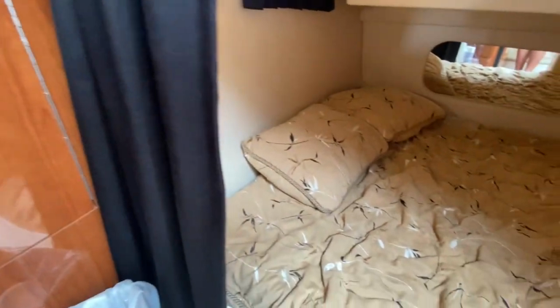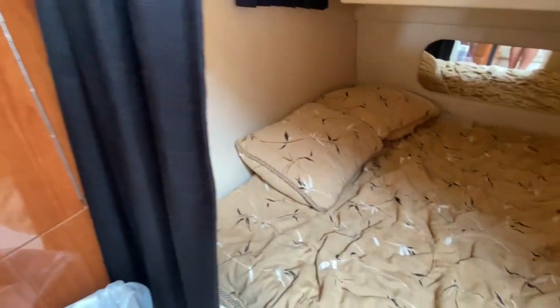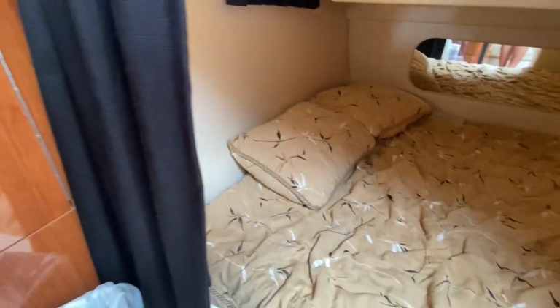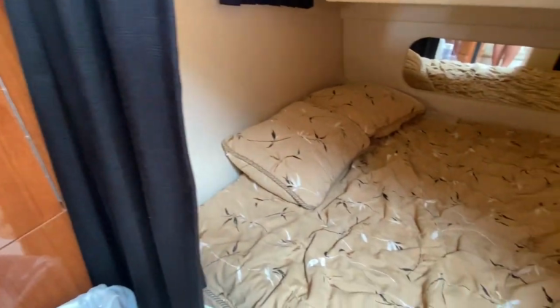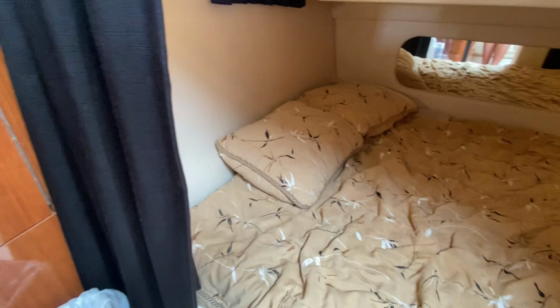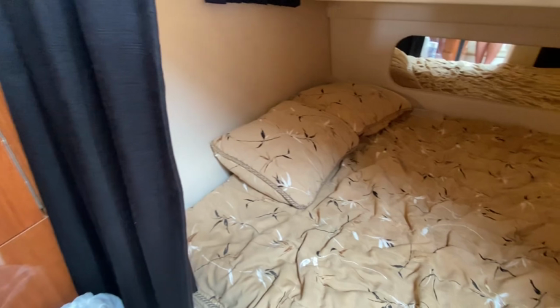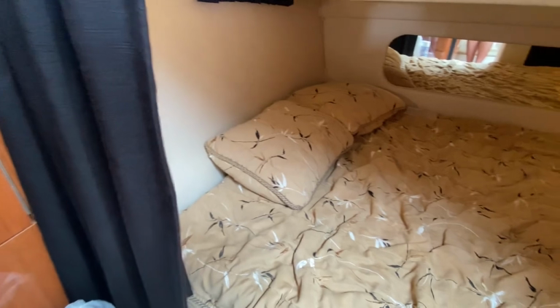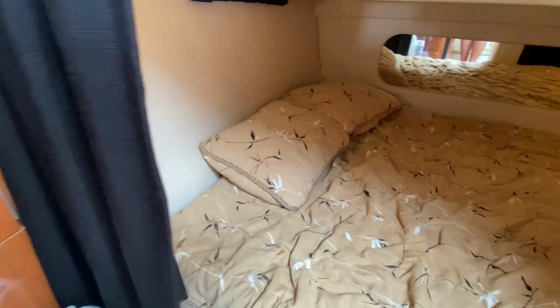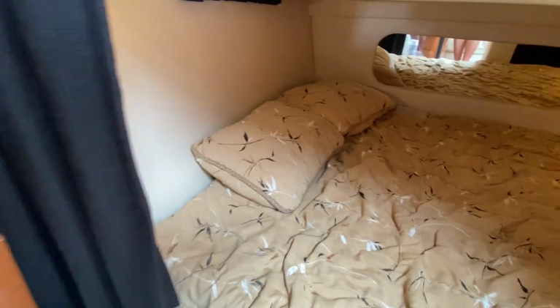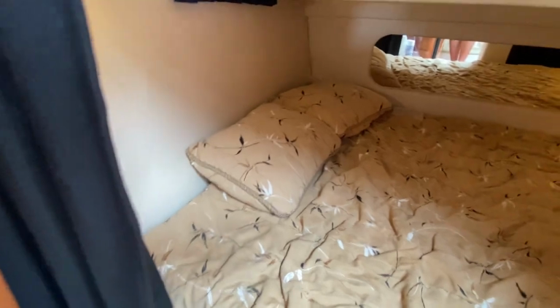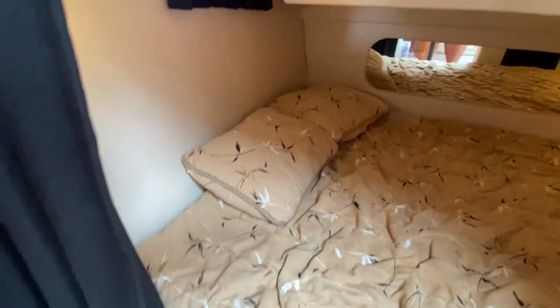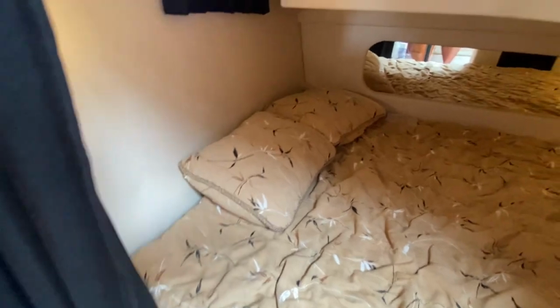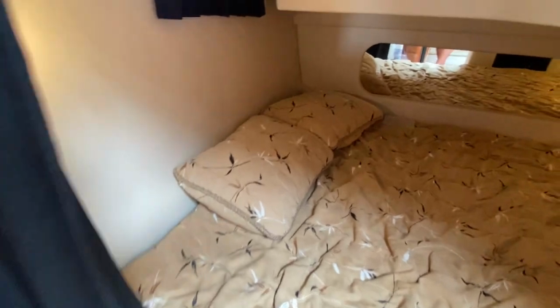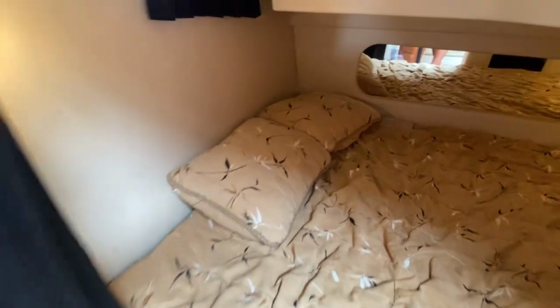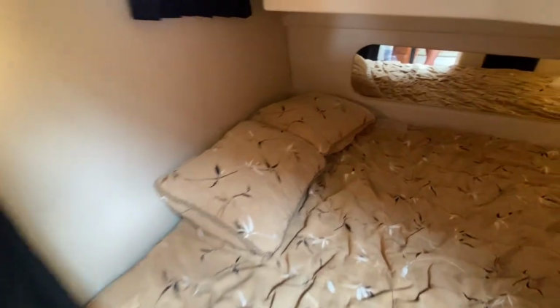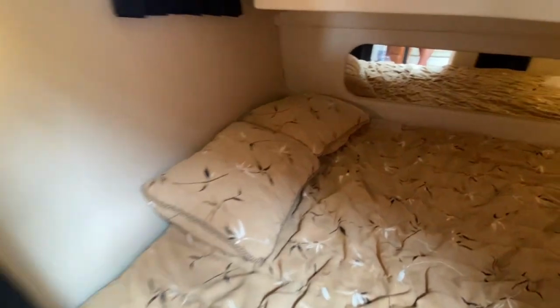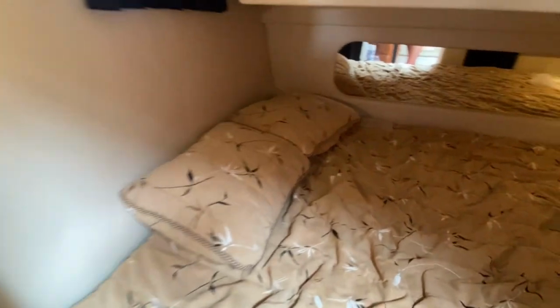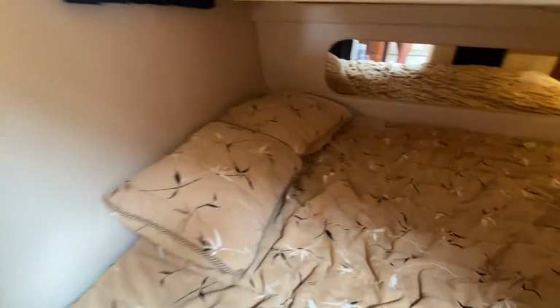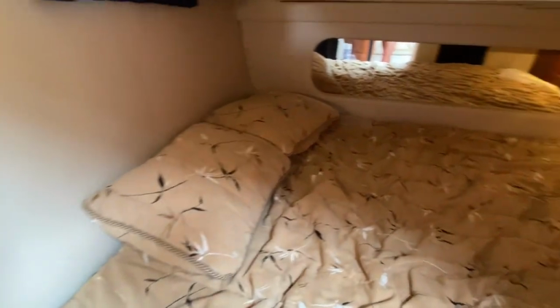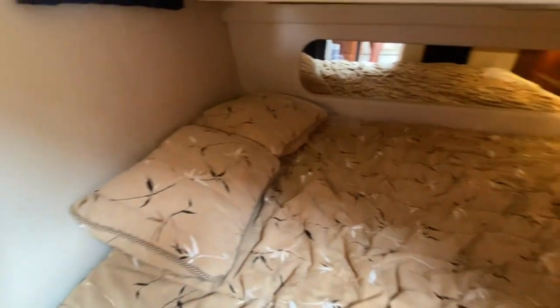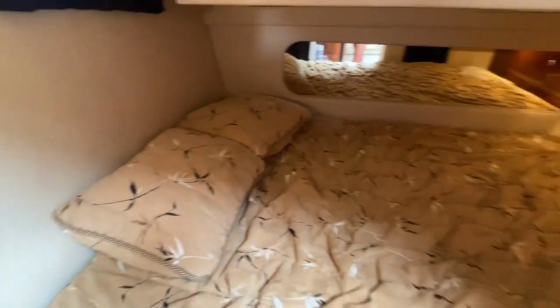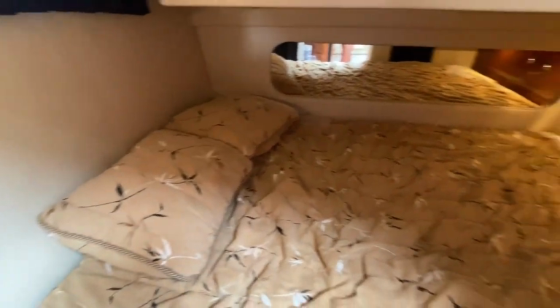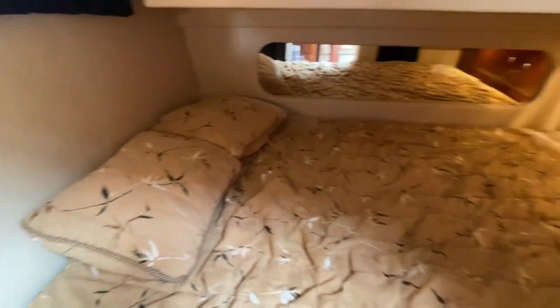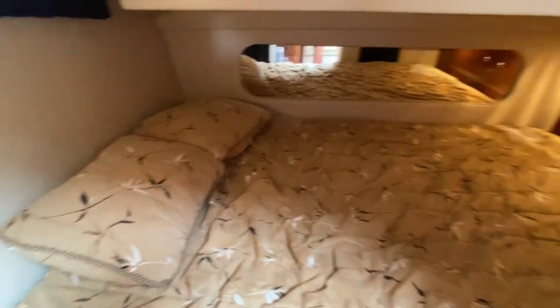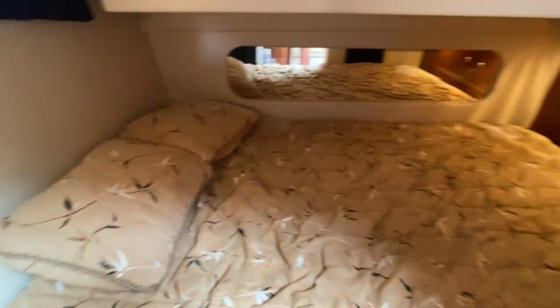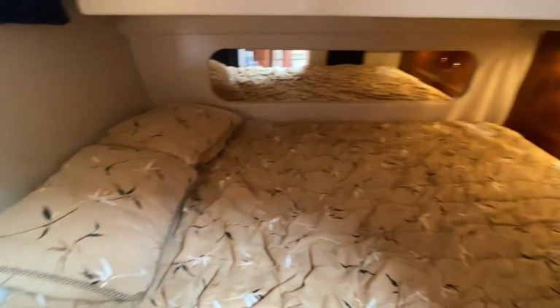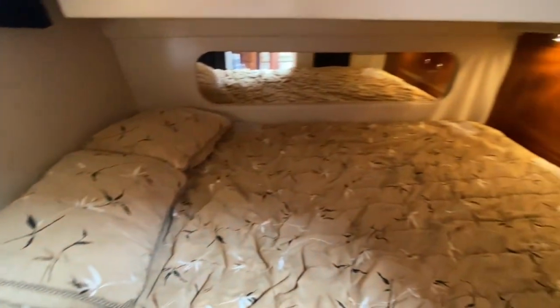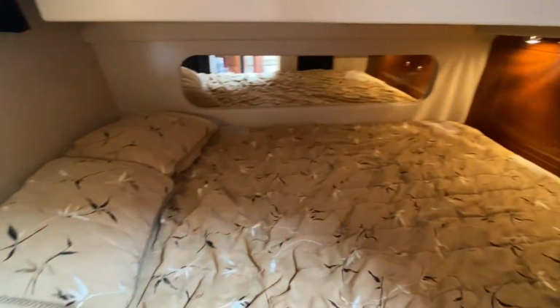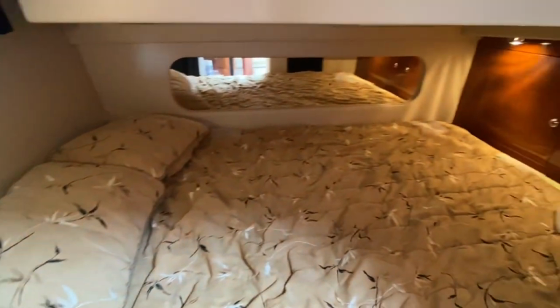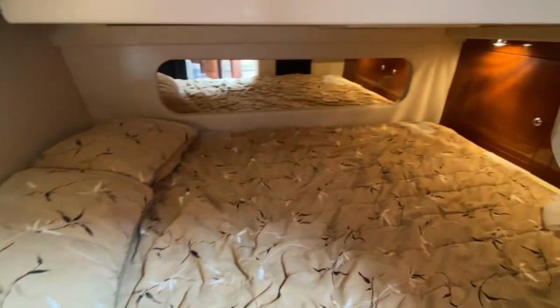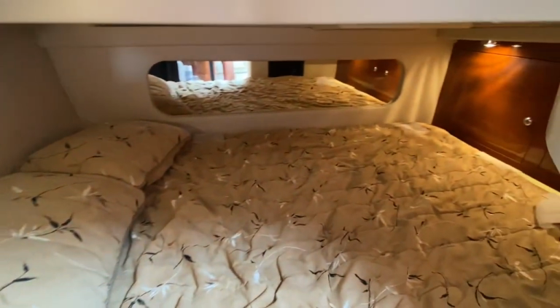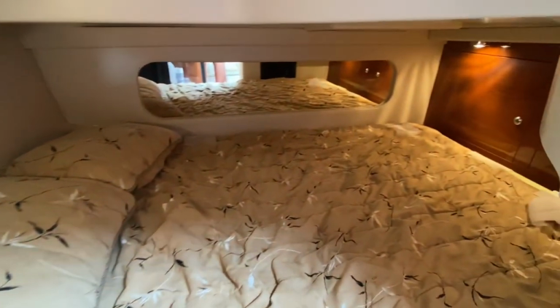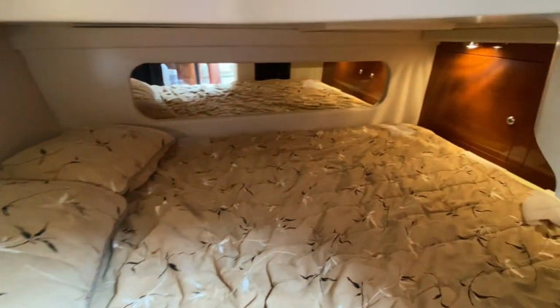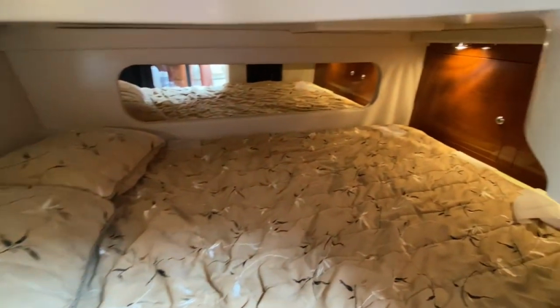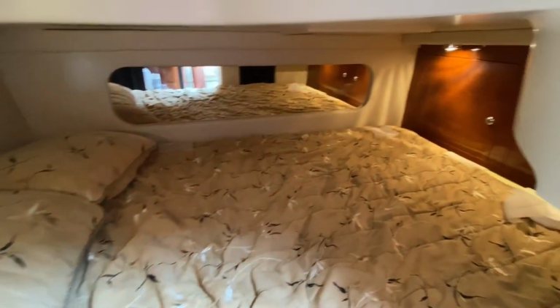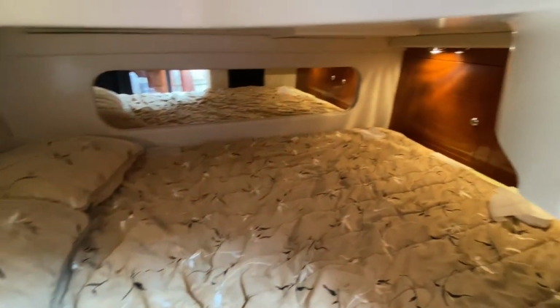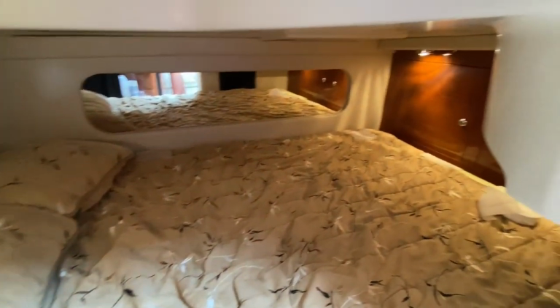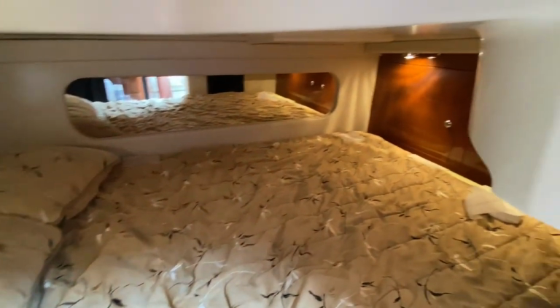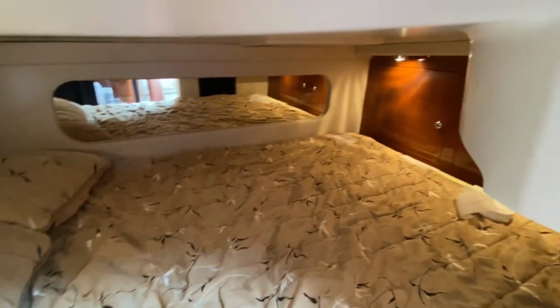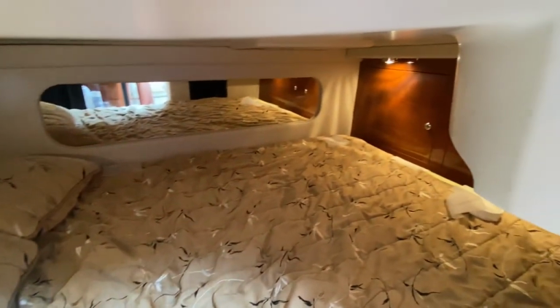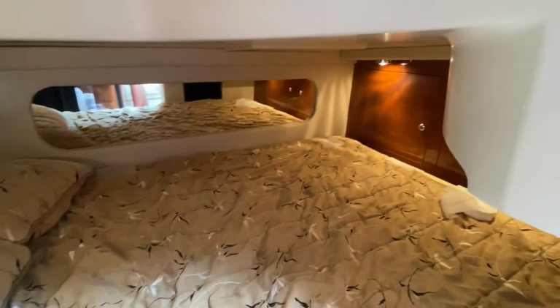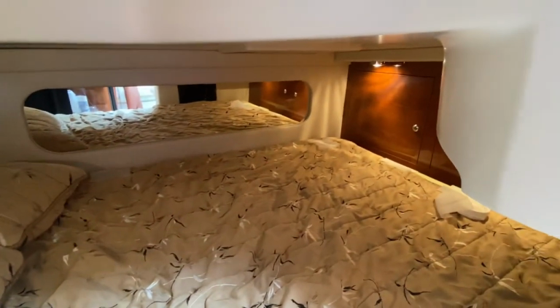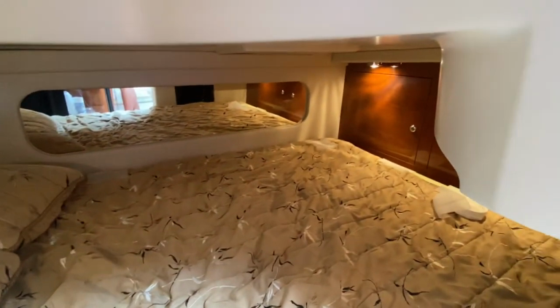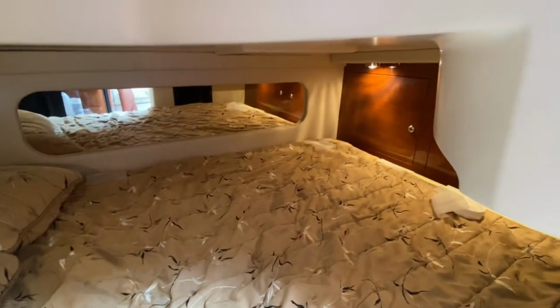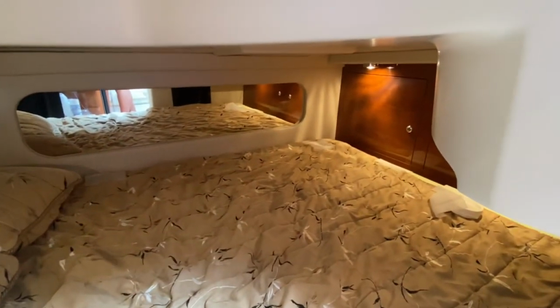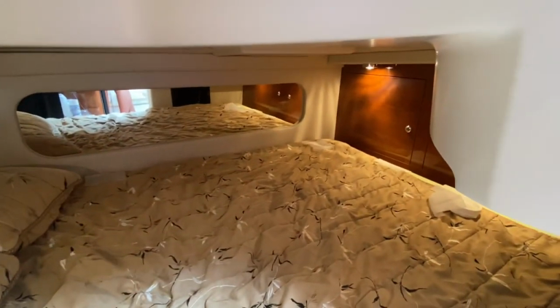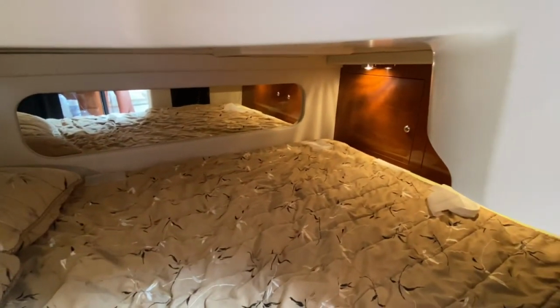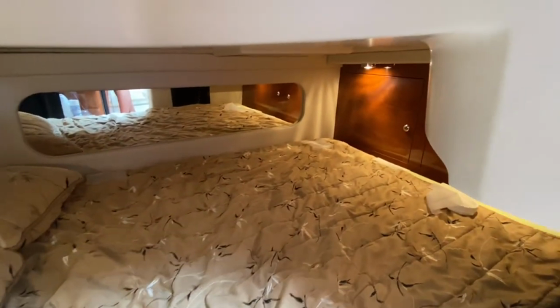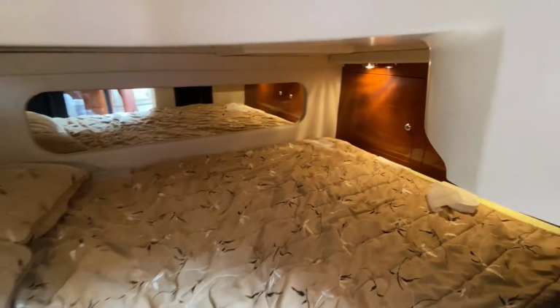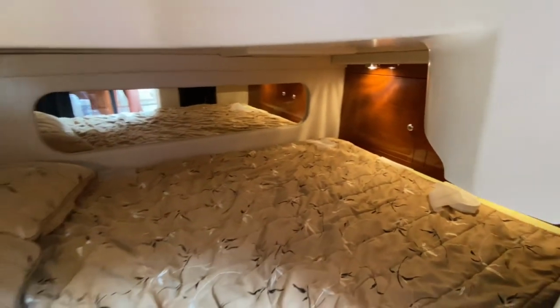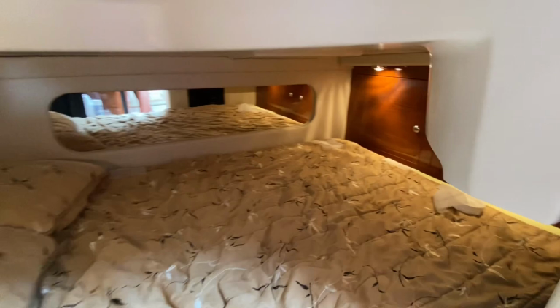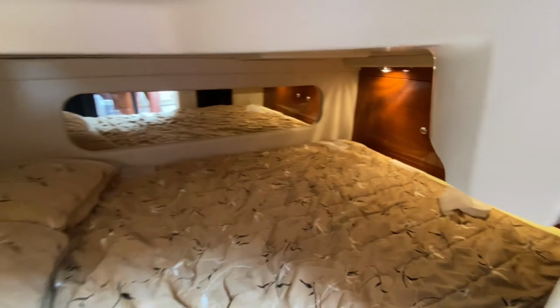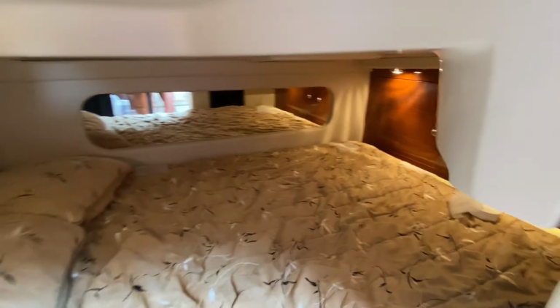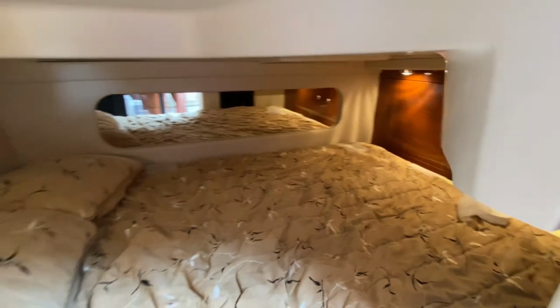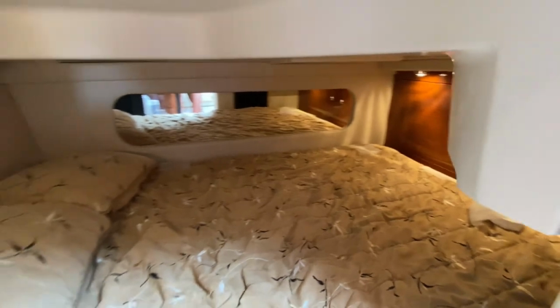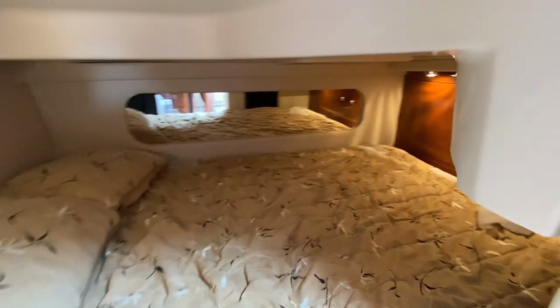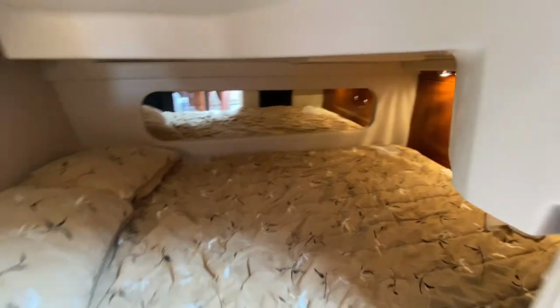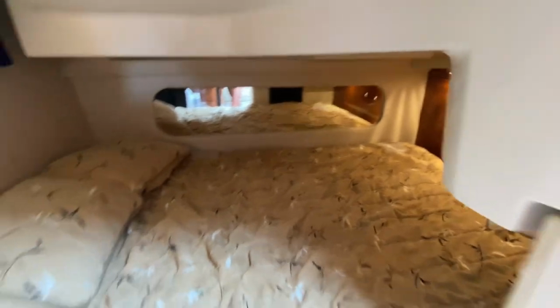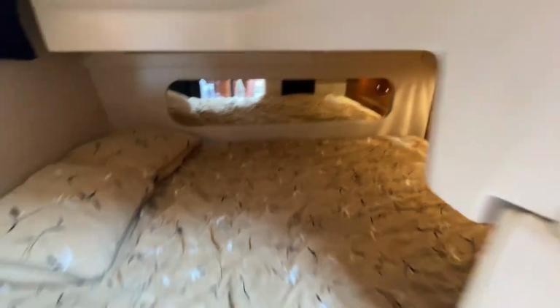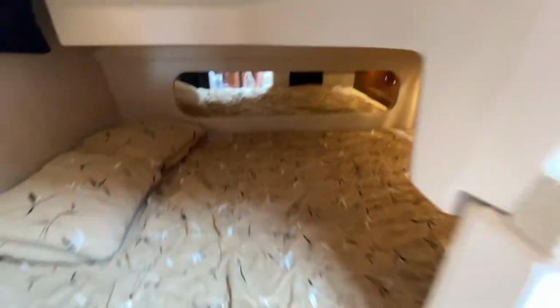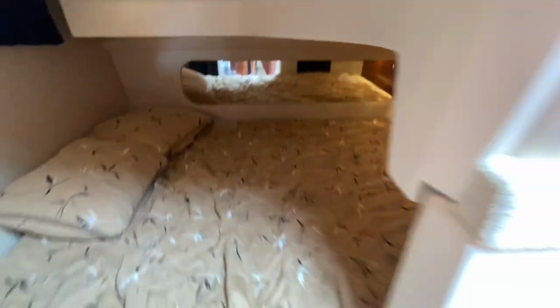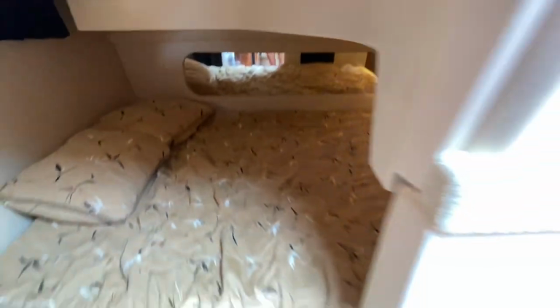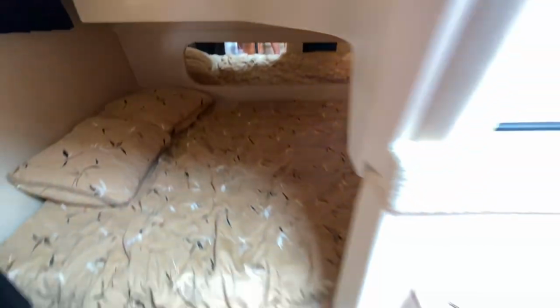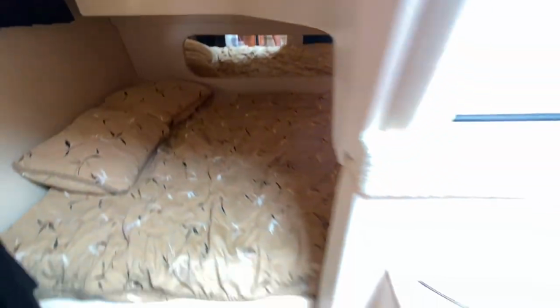Awesome aft berth here too as well — full beam on that. Tons of storage in there. Really good headroom for what it is in this boat.